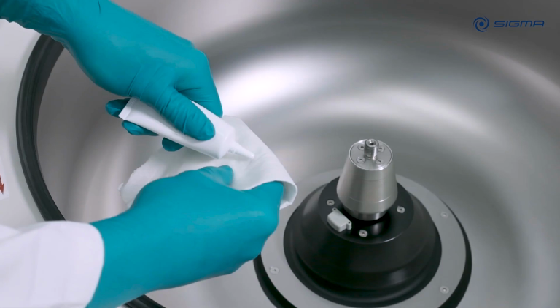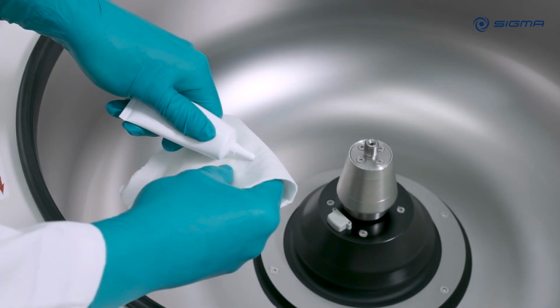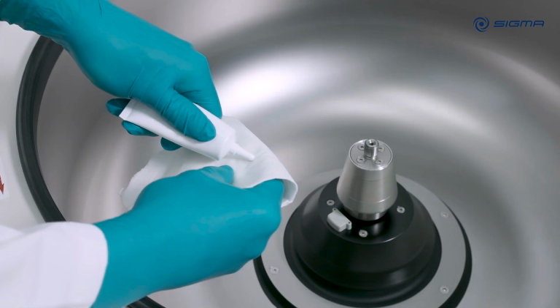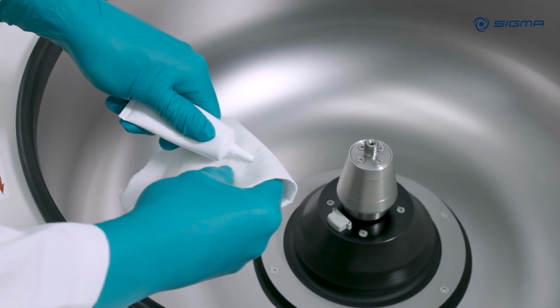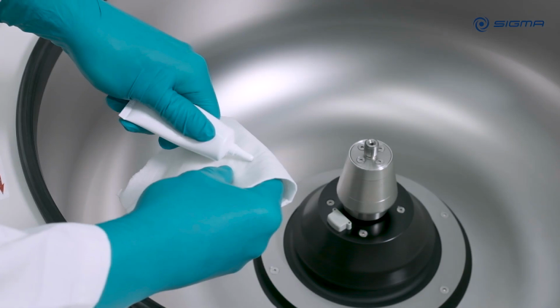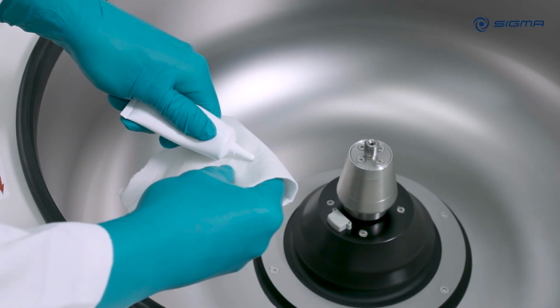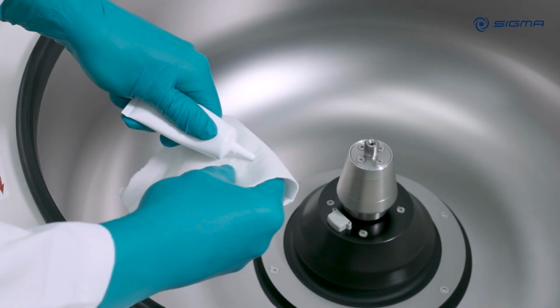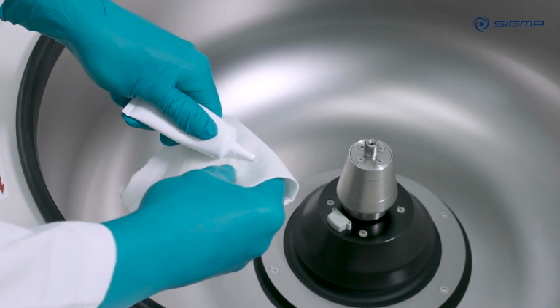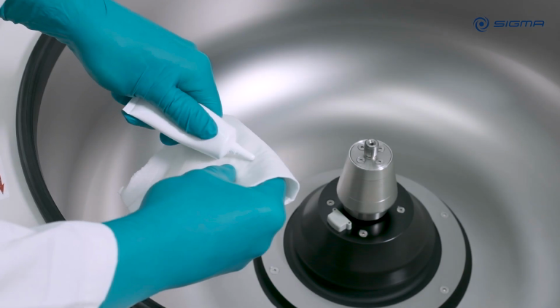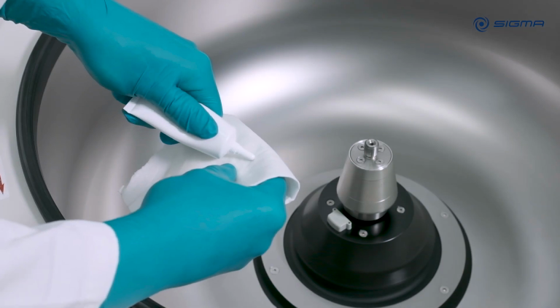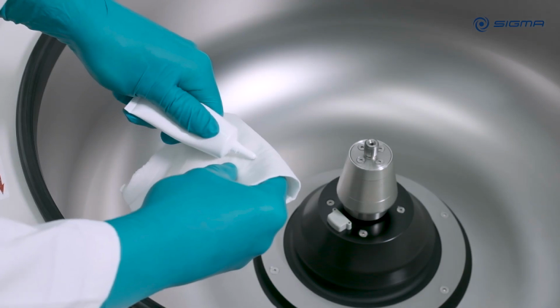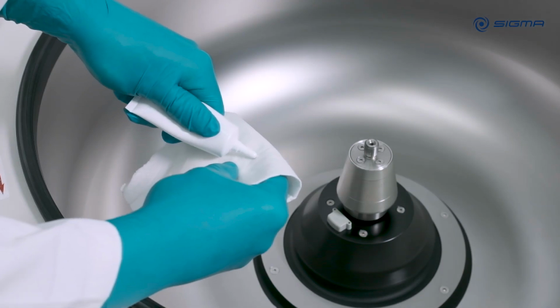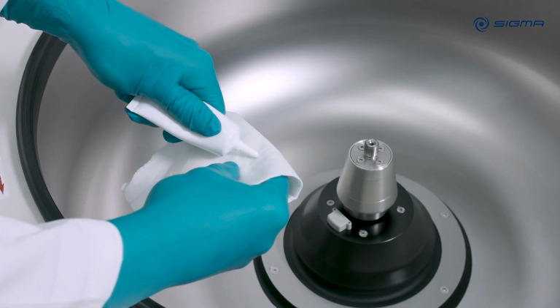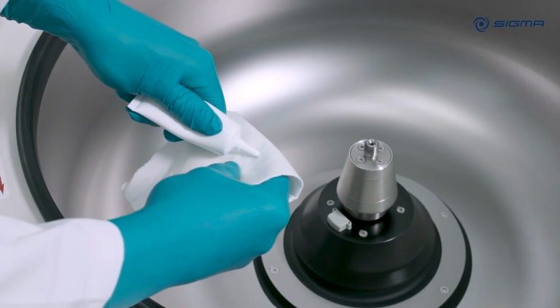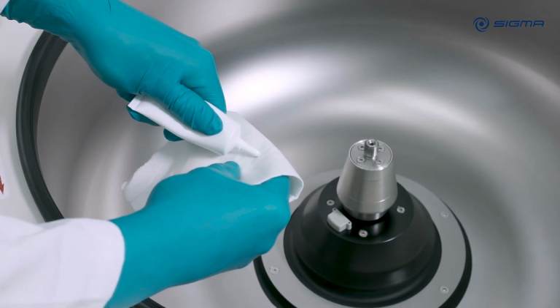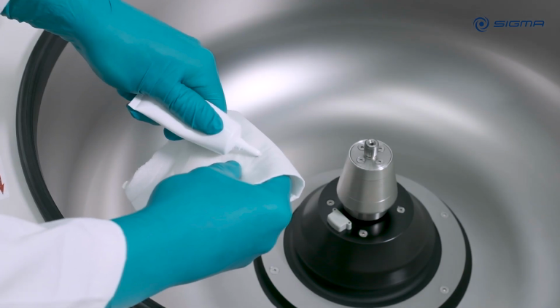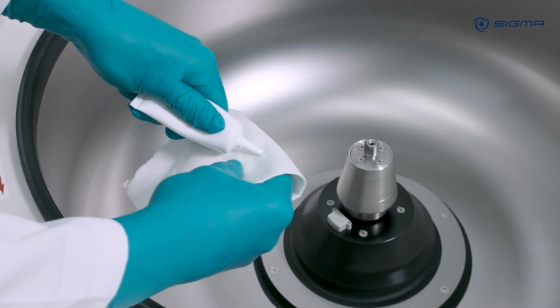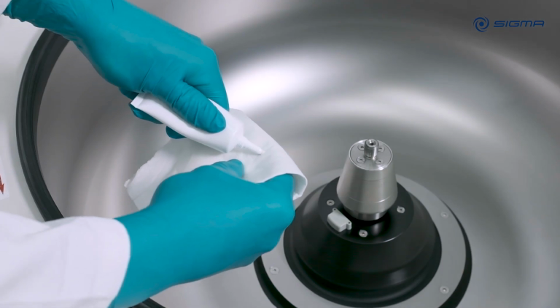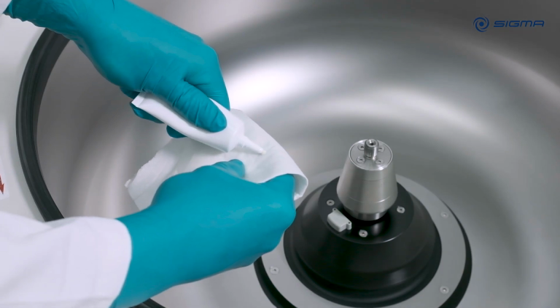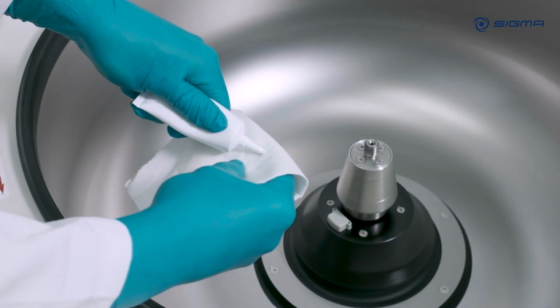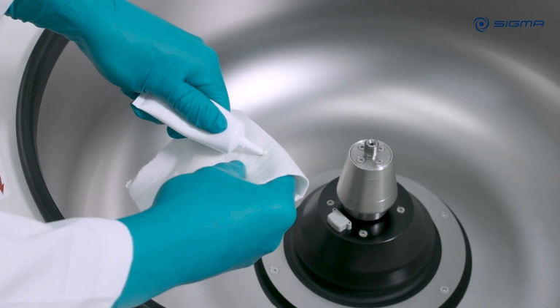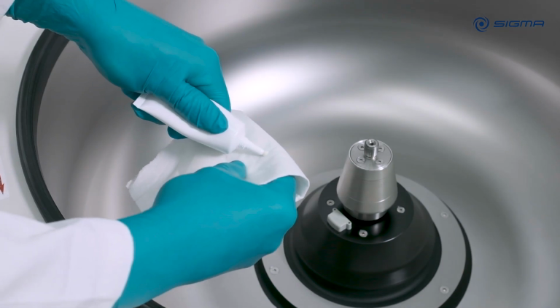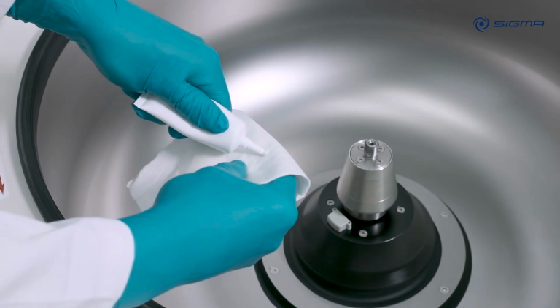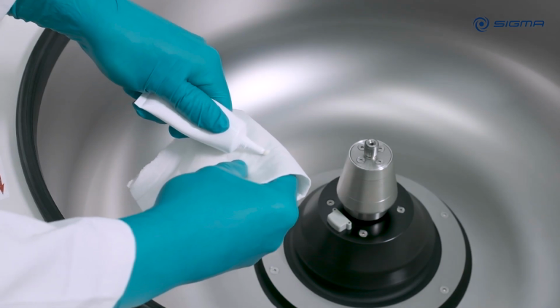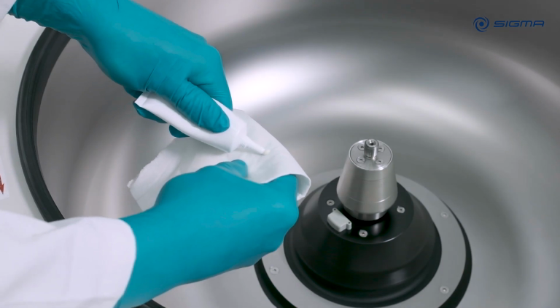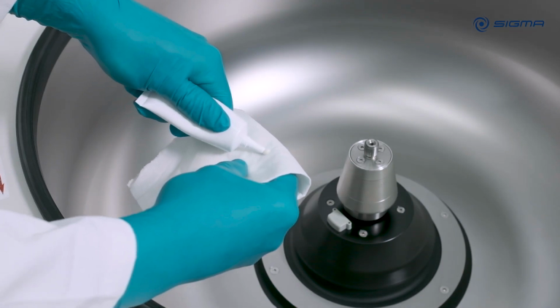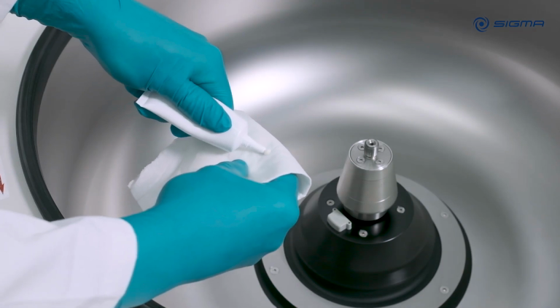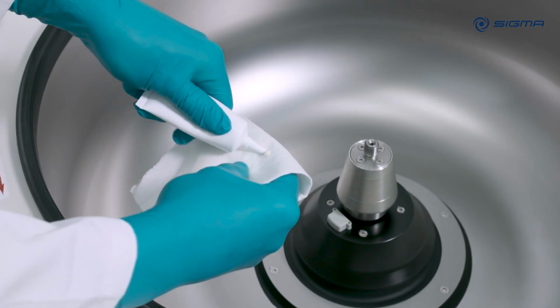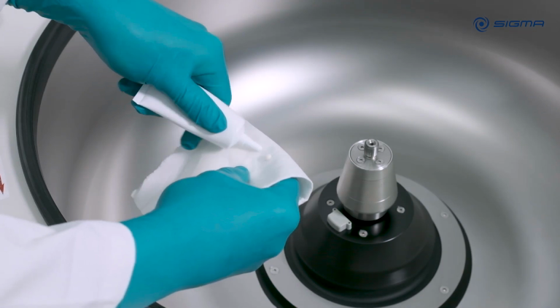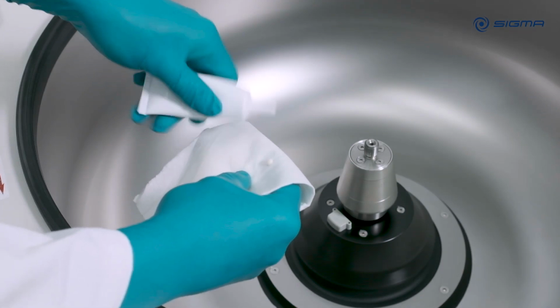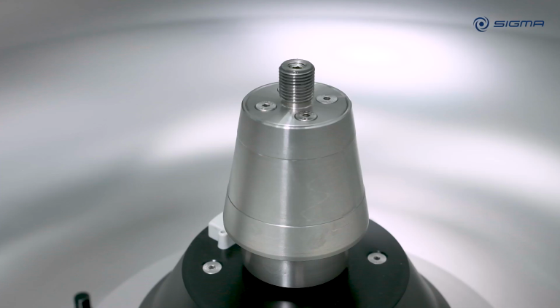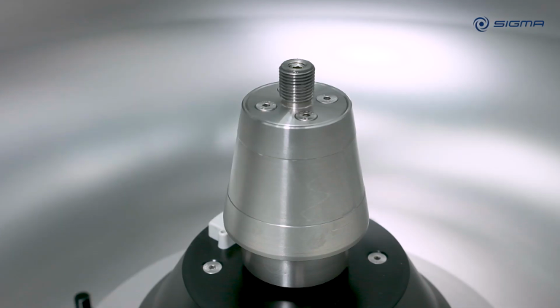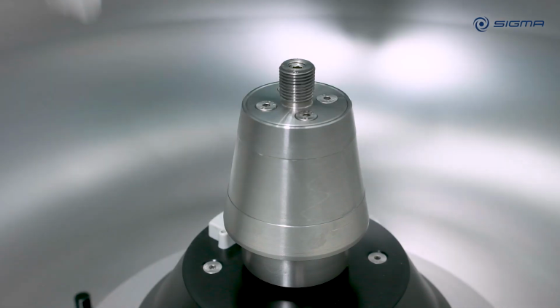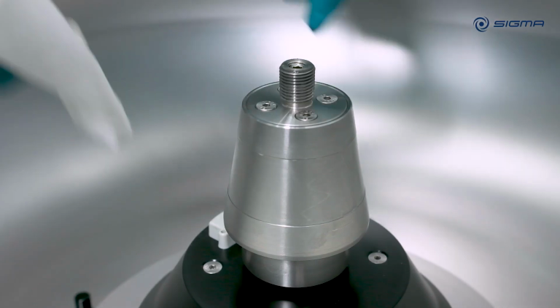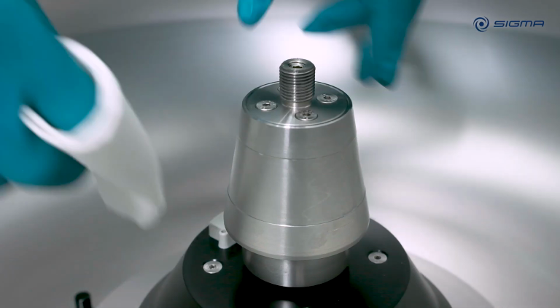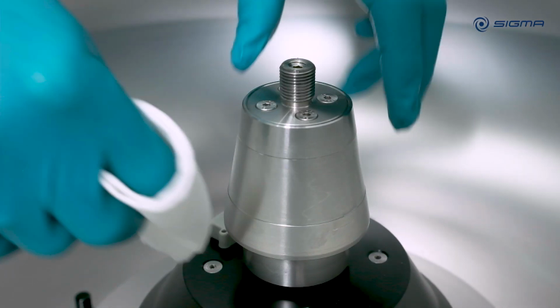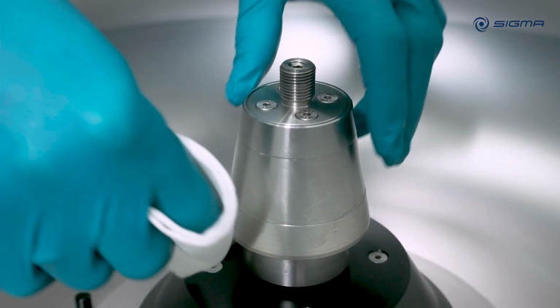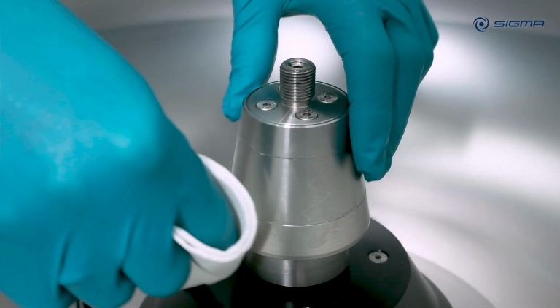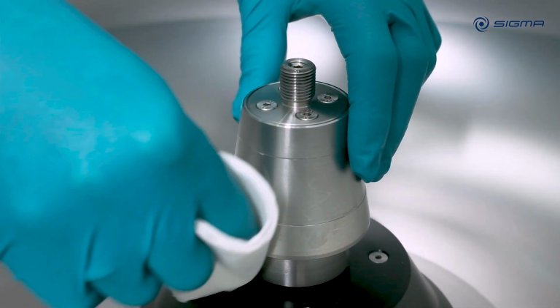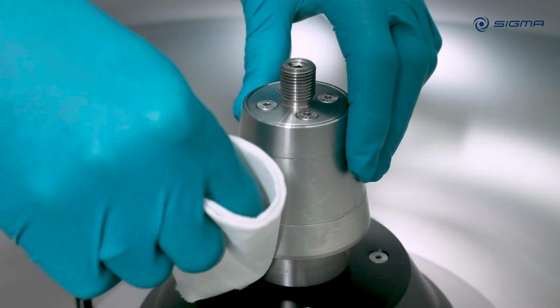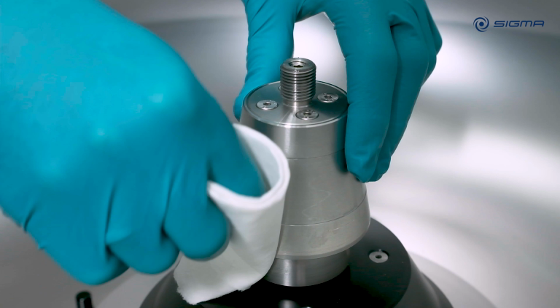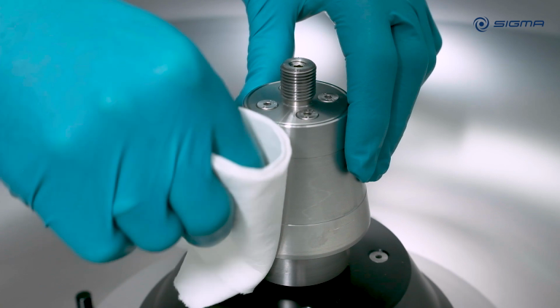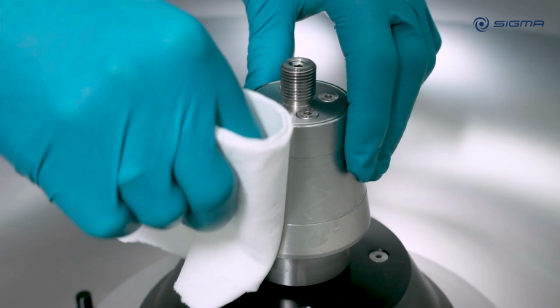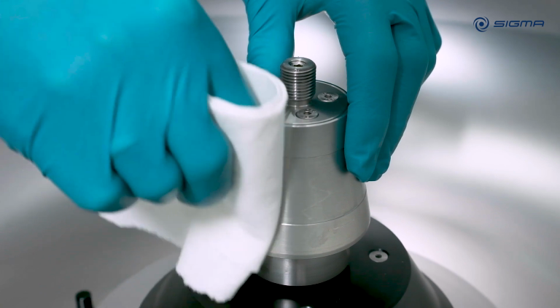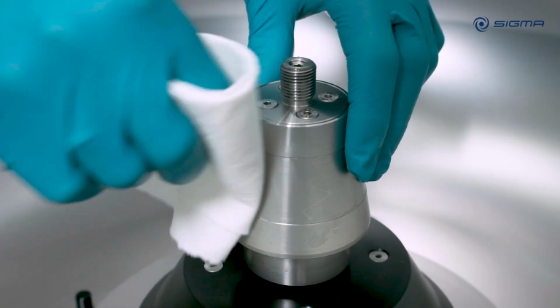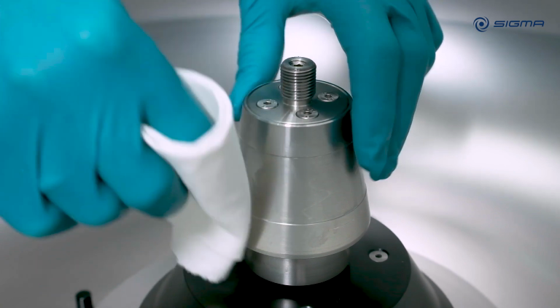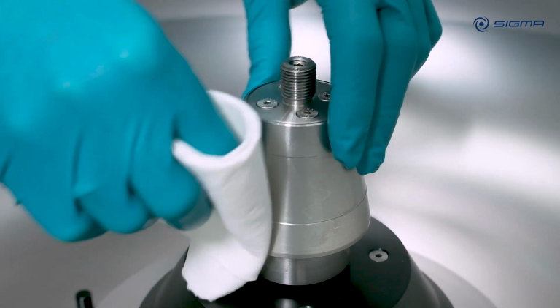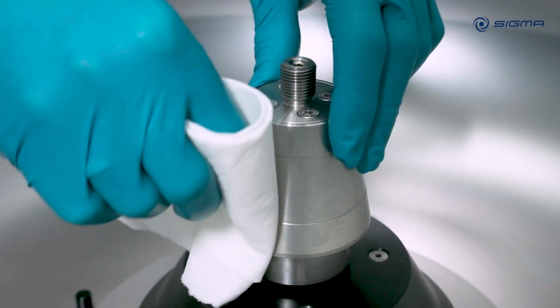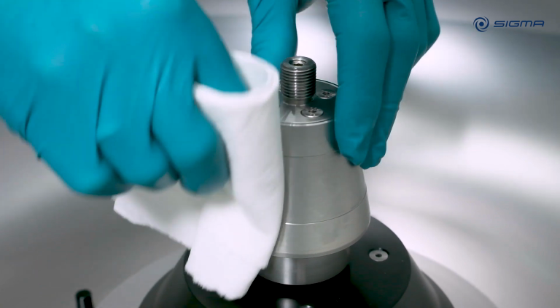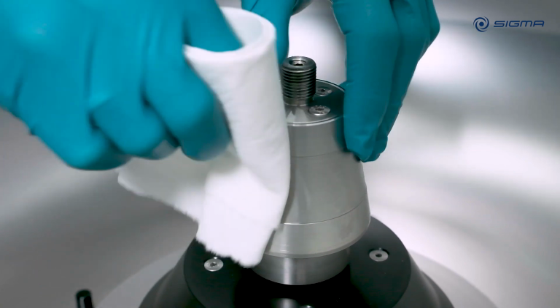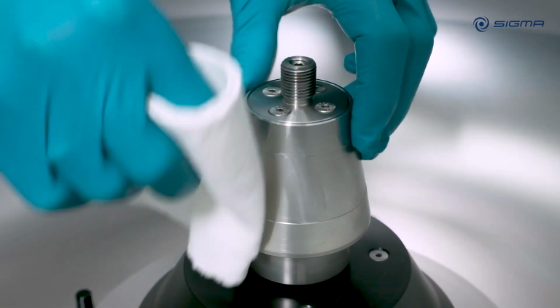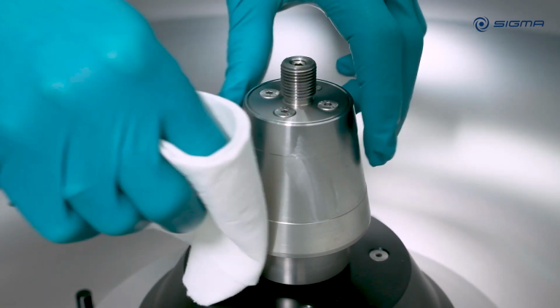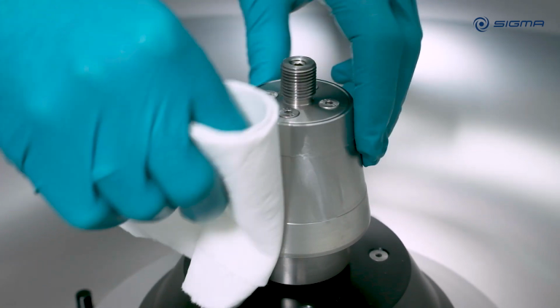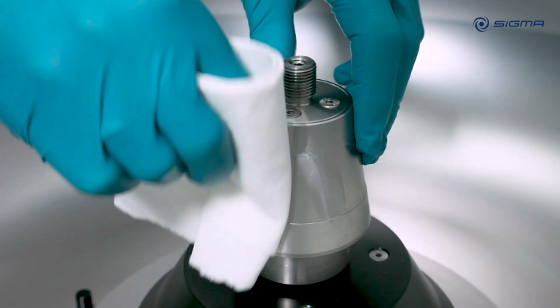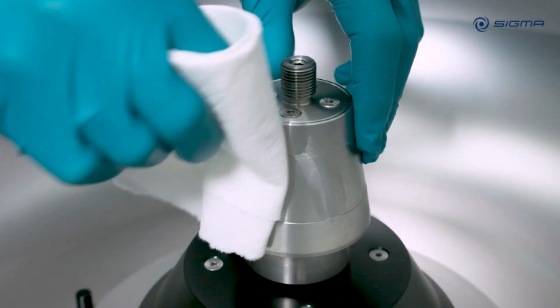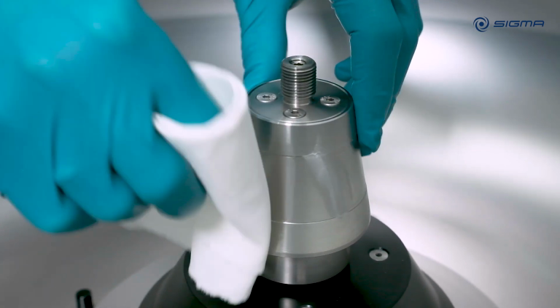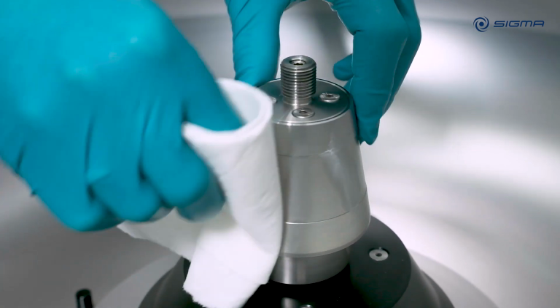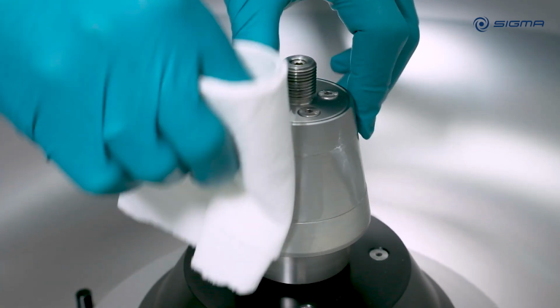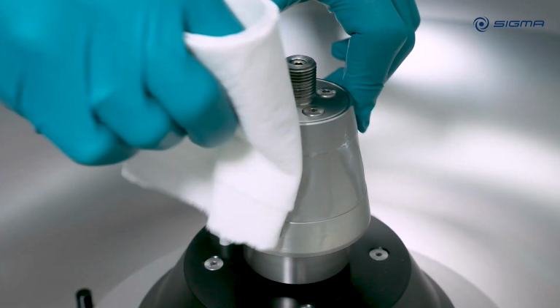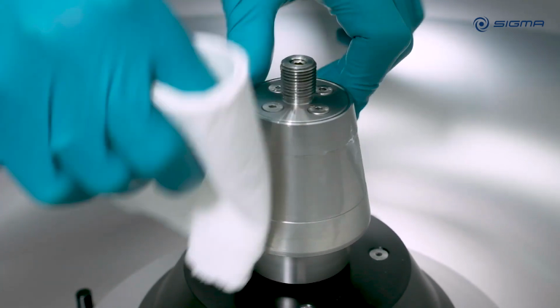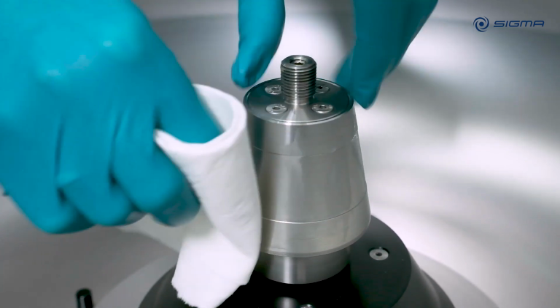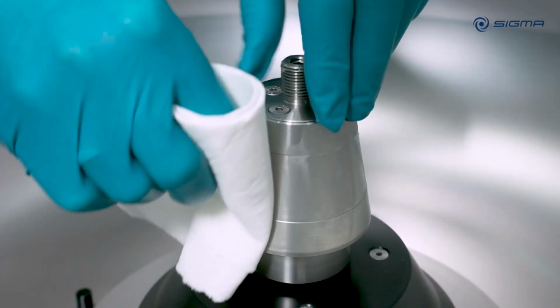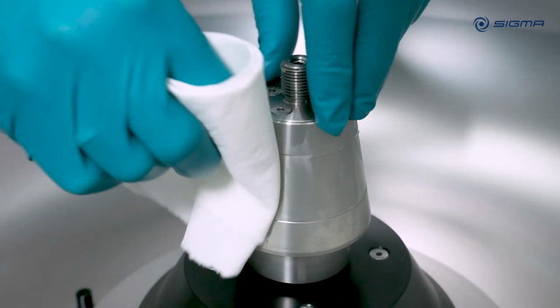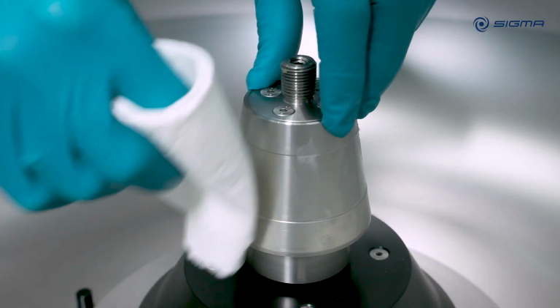To ensure smooth rotor exchange at all times, lightly grease the motor shaft with a small amount of pin grease, applied with a cloth.